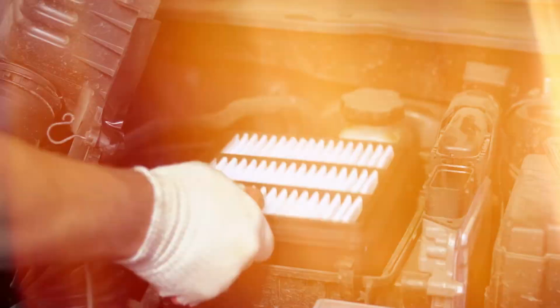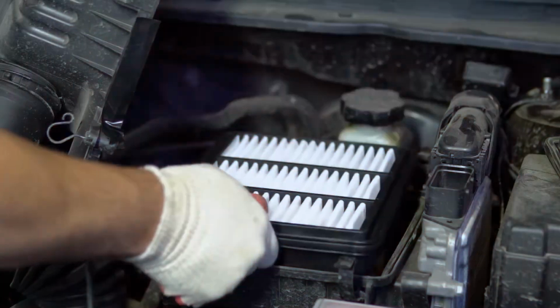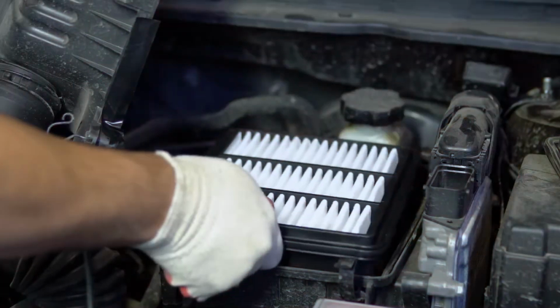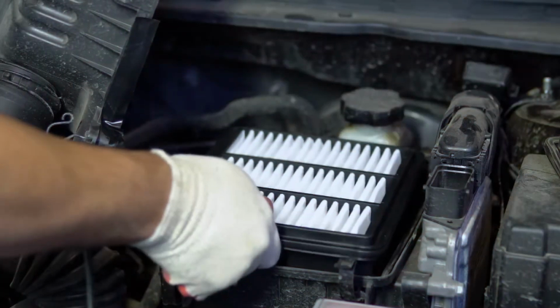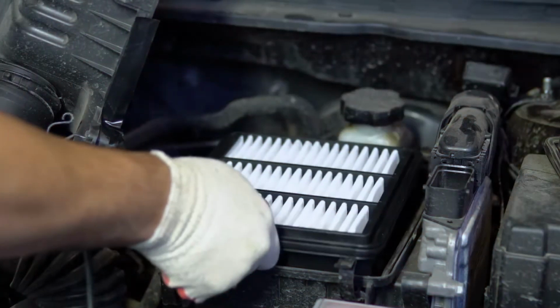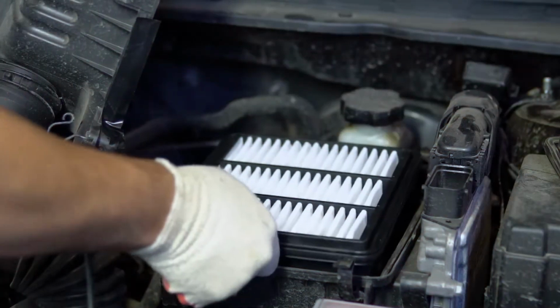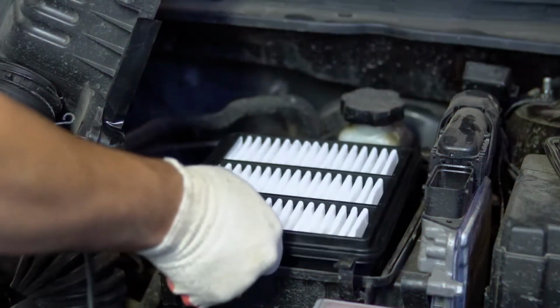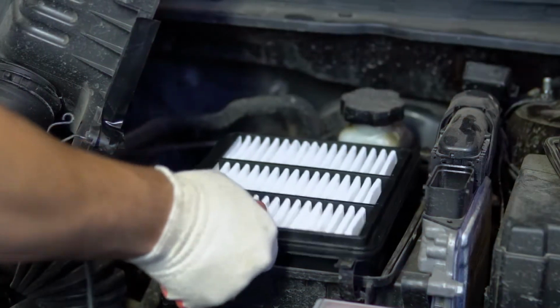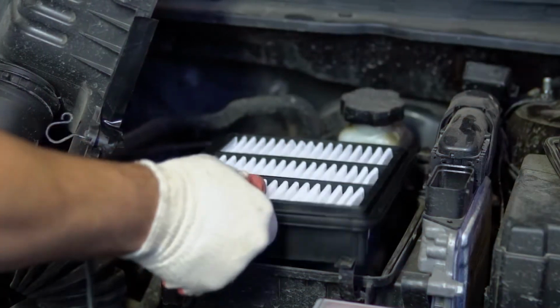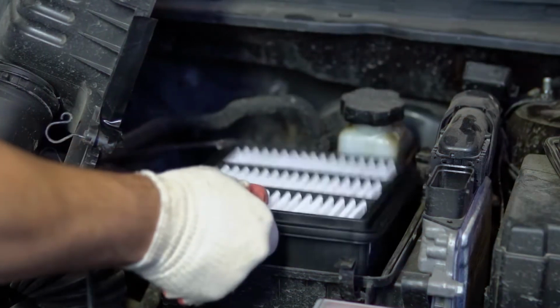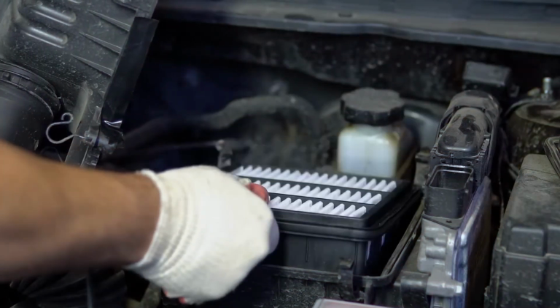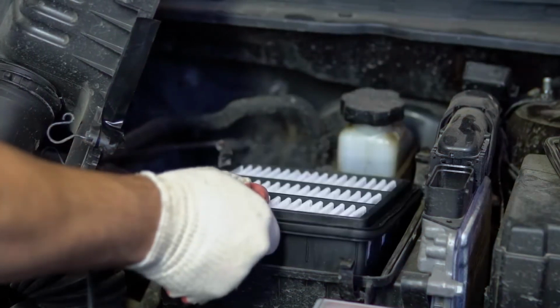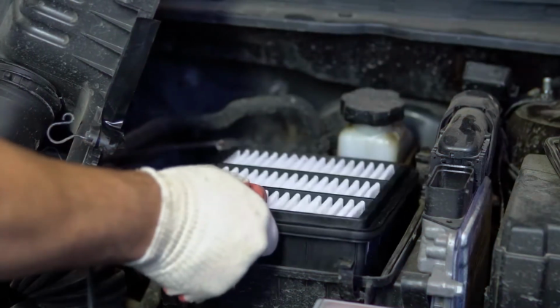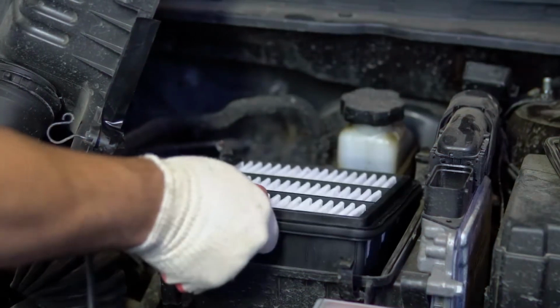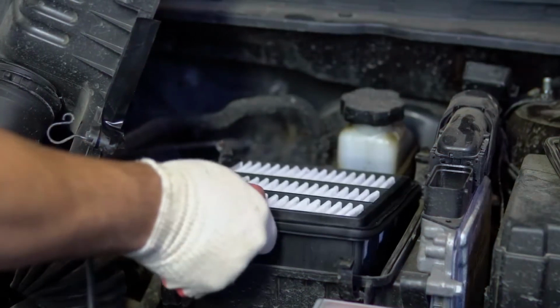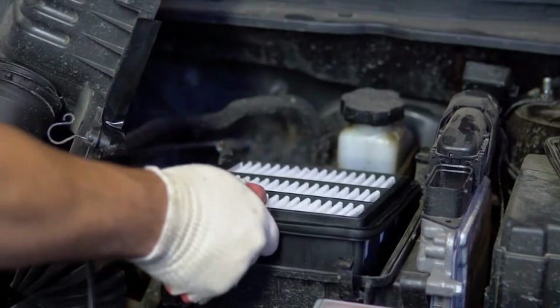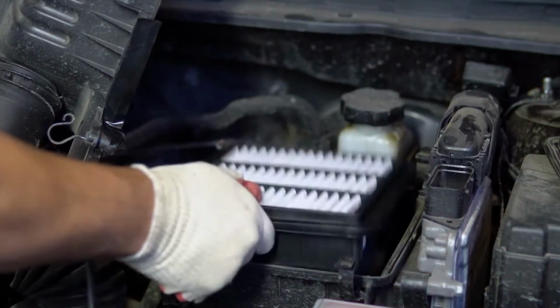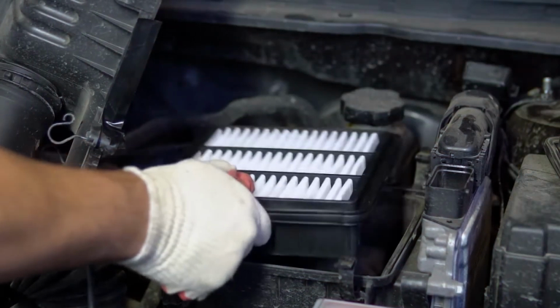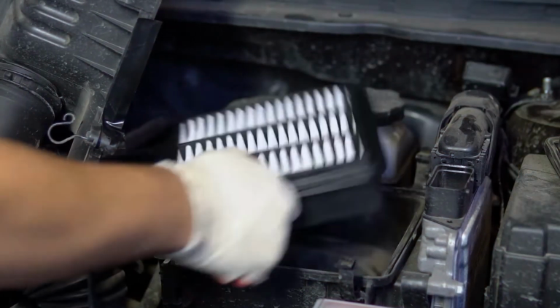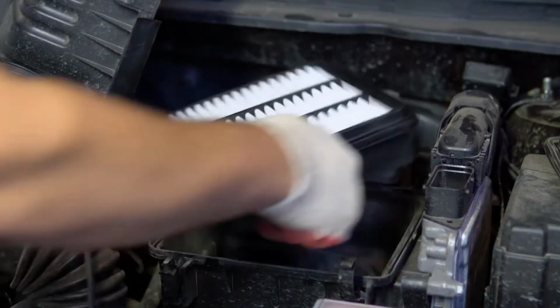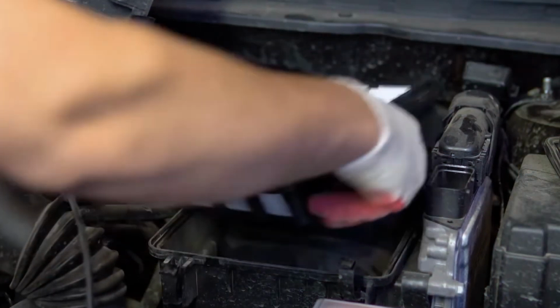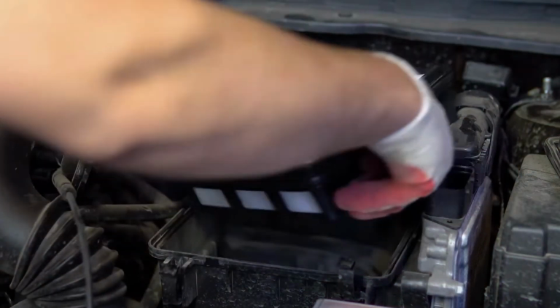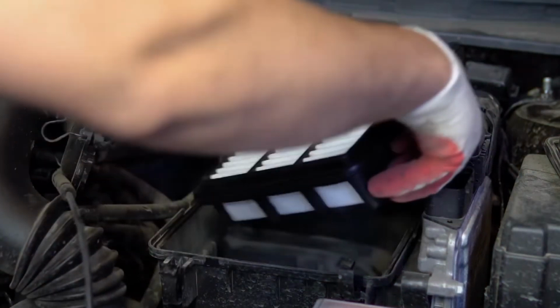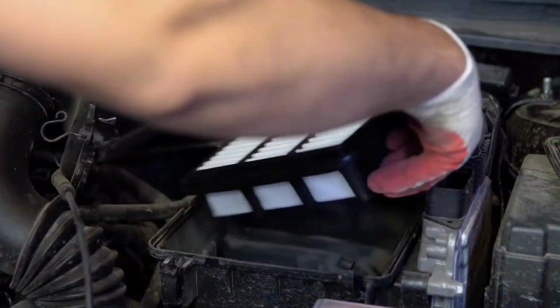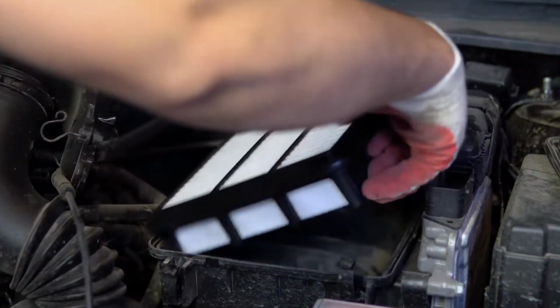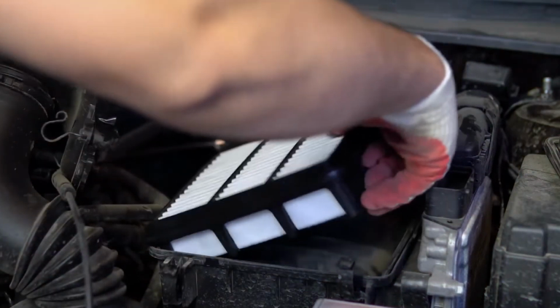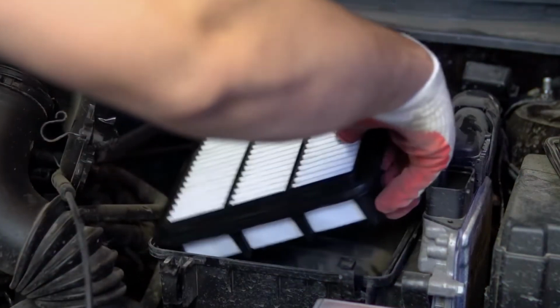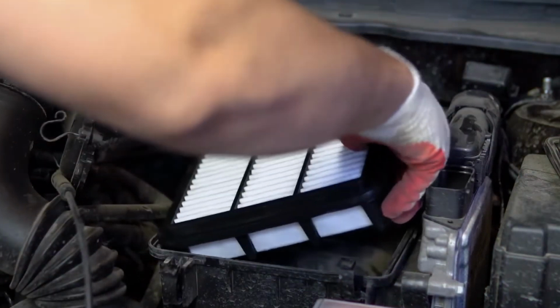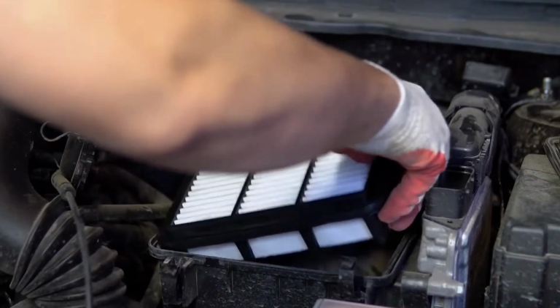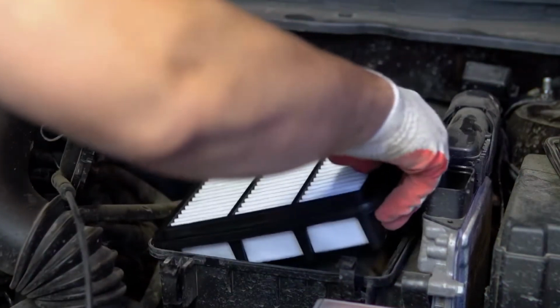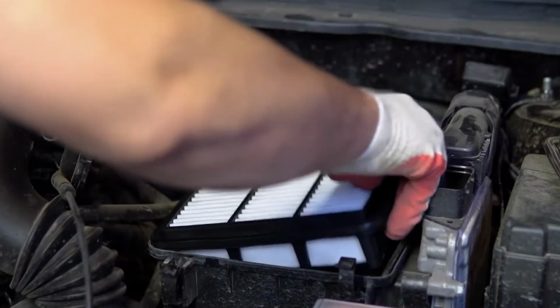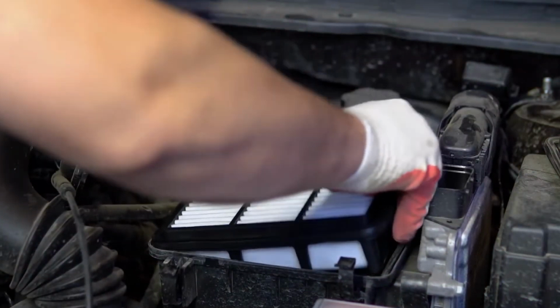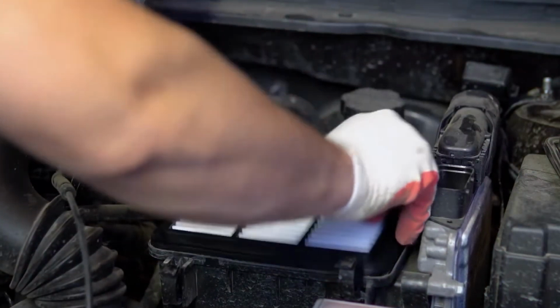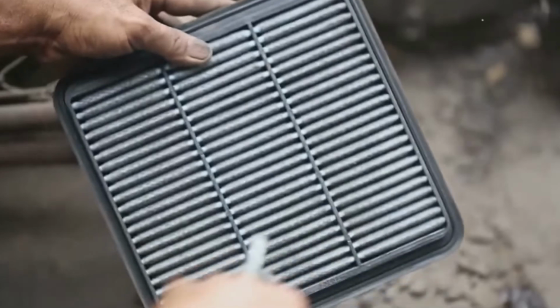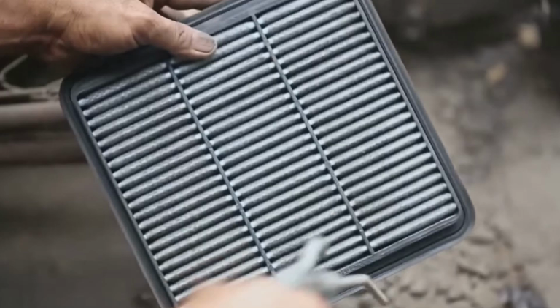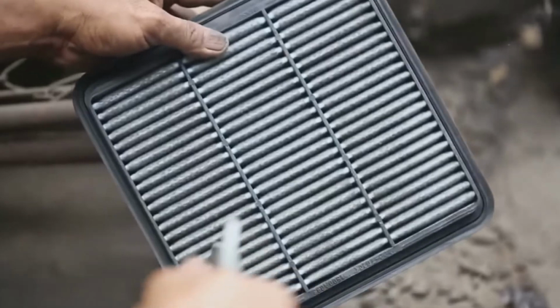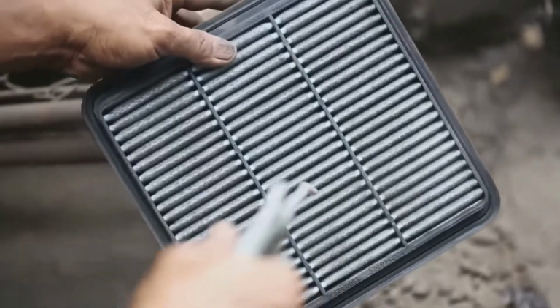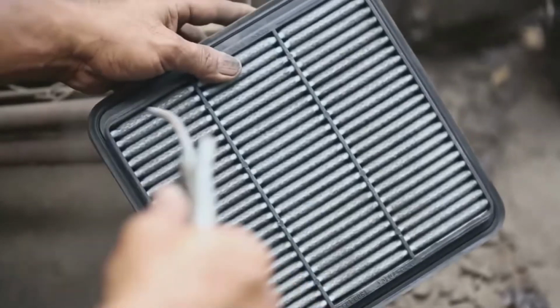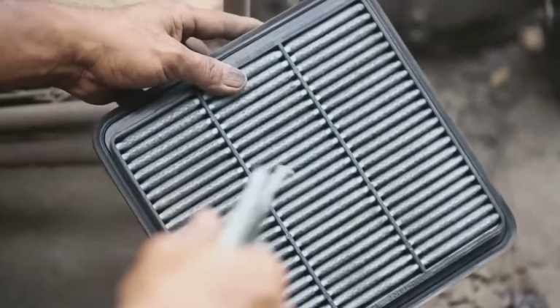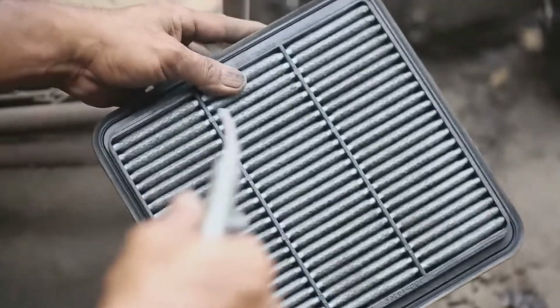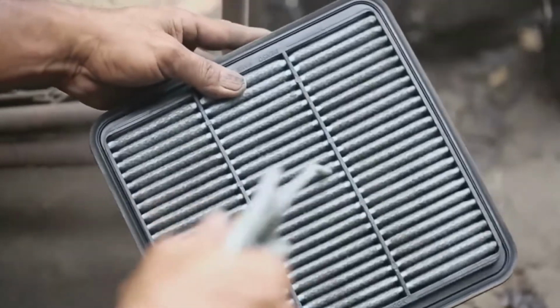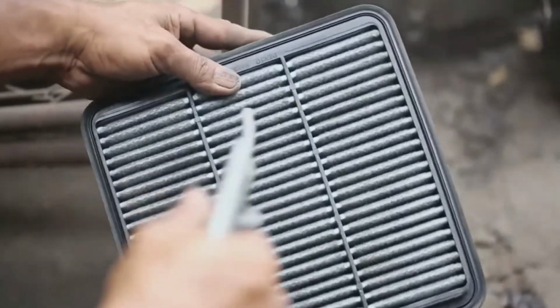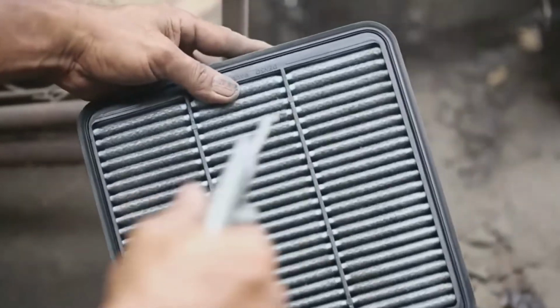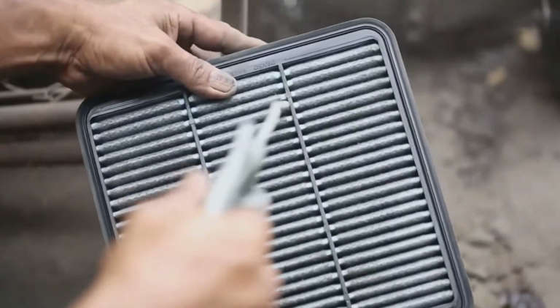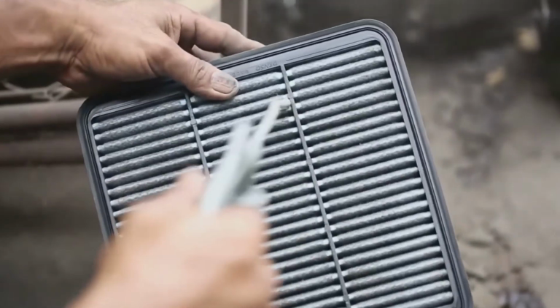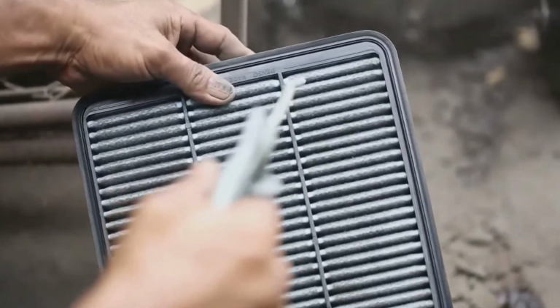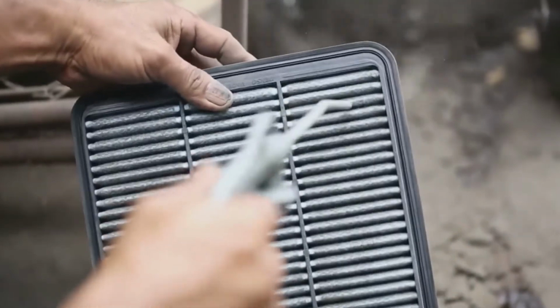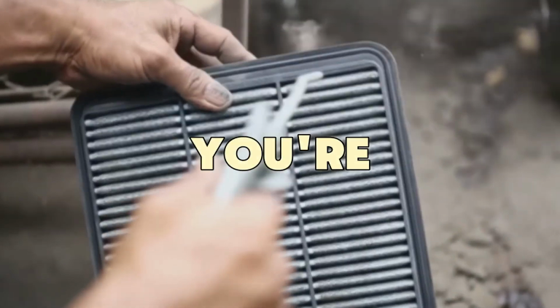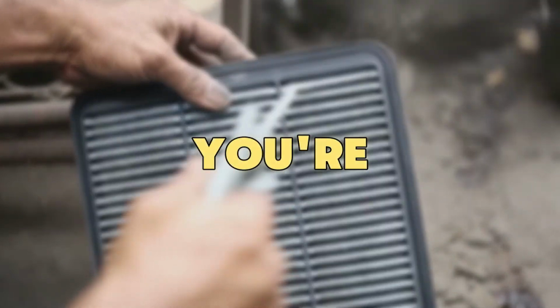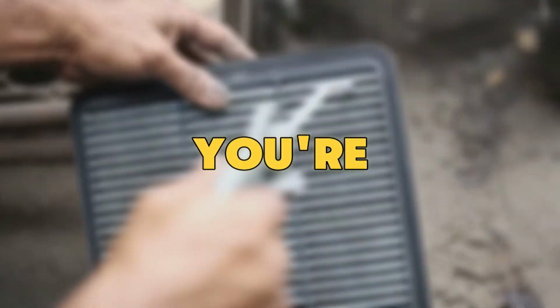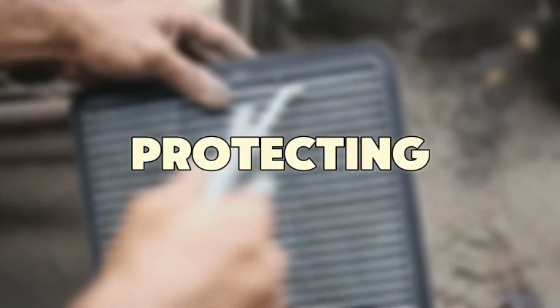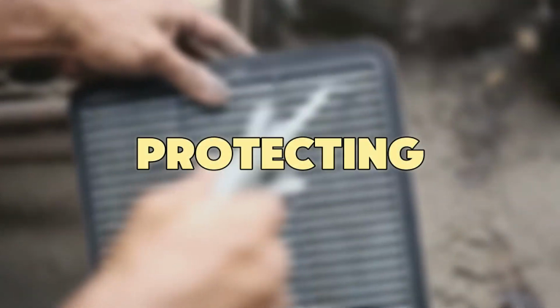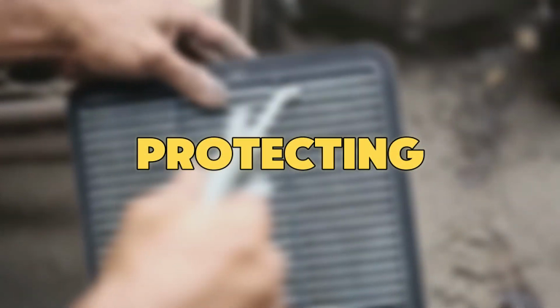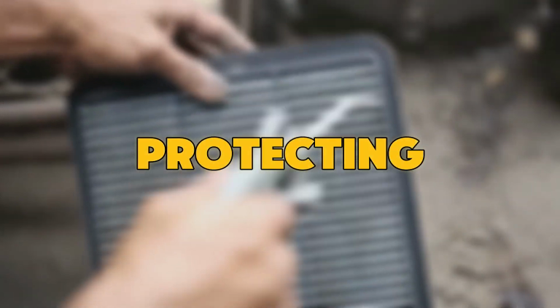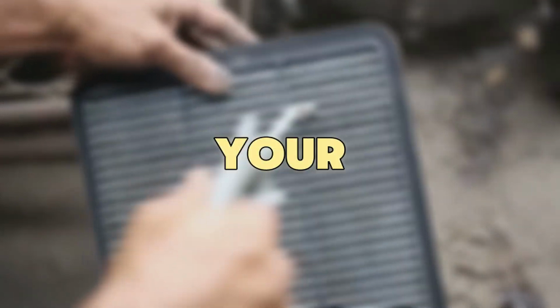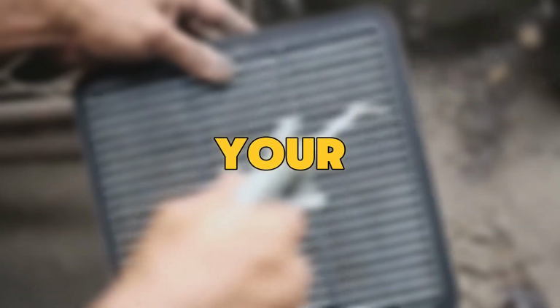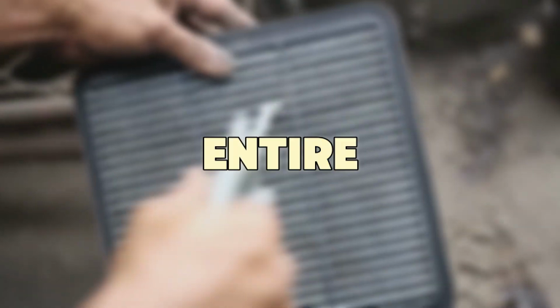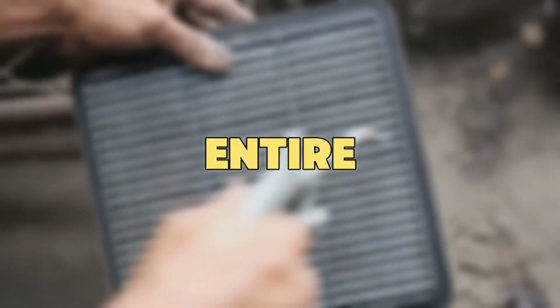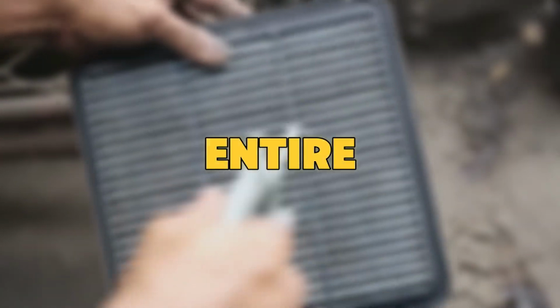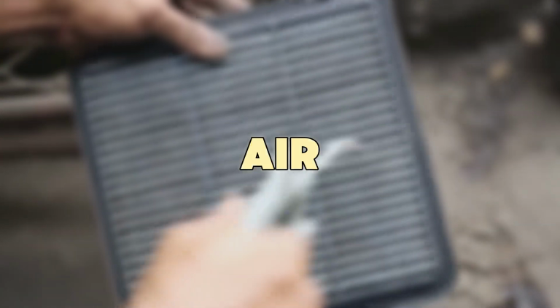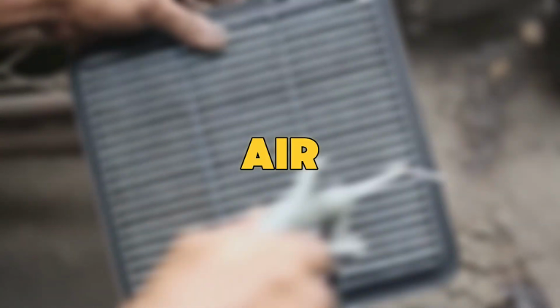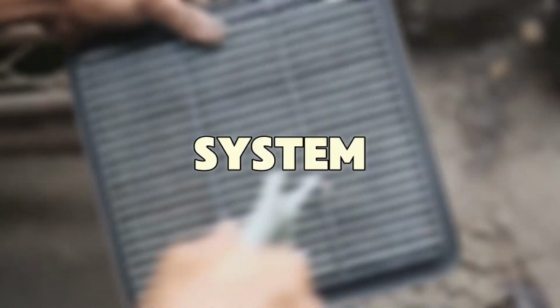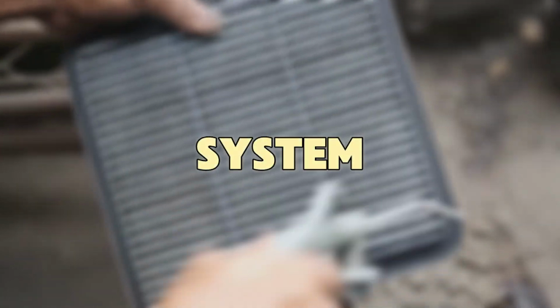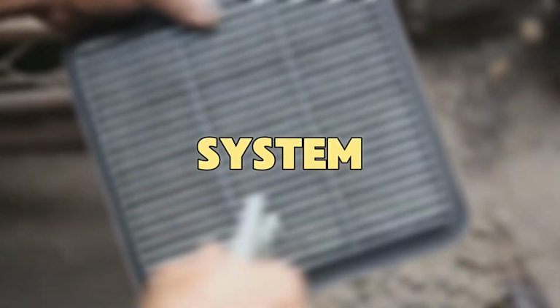So next time, before you close the lid, take one minute to clean it. You're not just replacing a filter — you're protecting your entire air system.